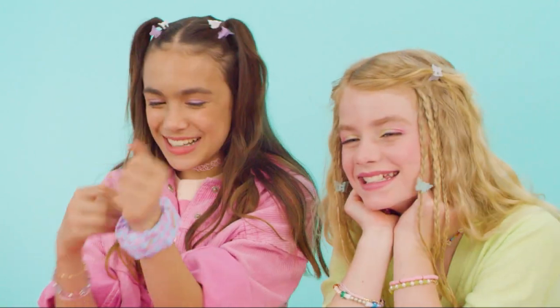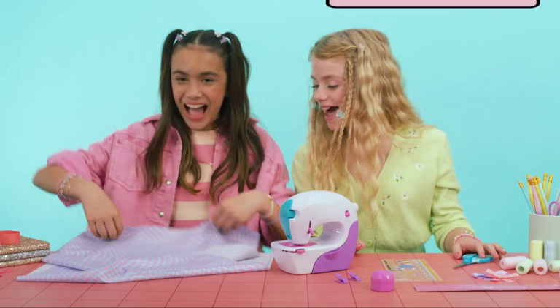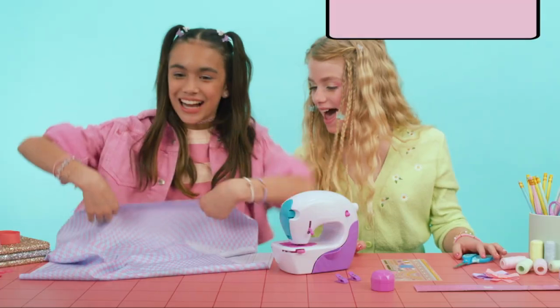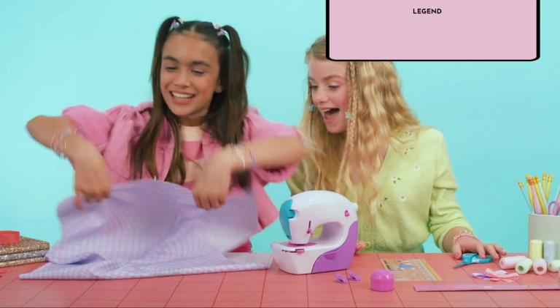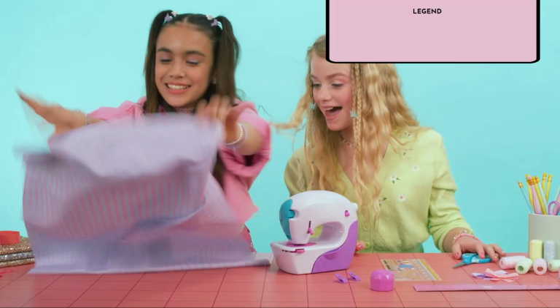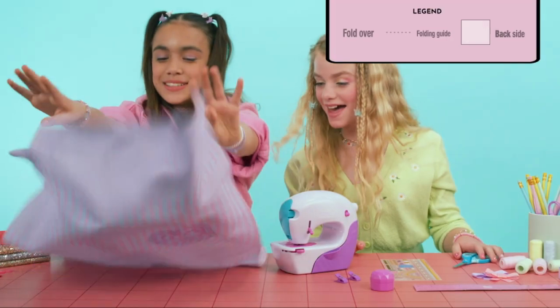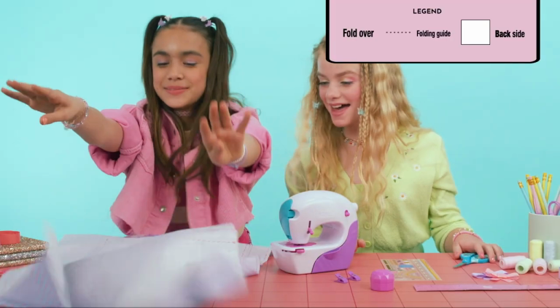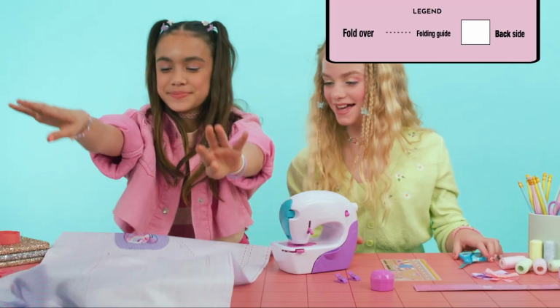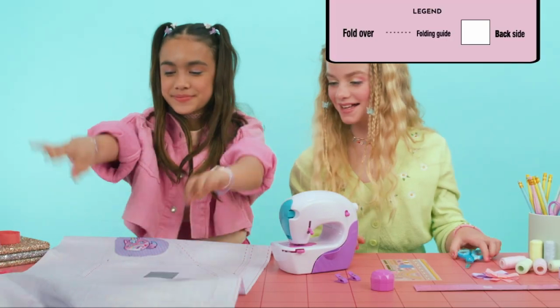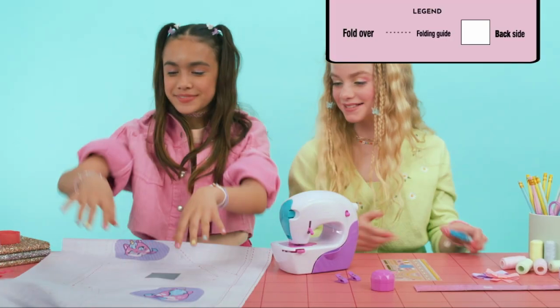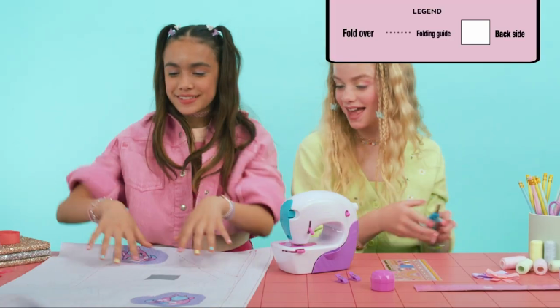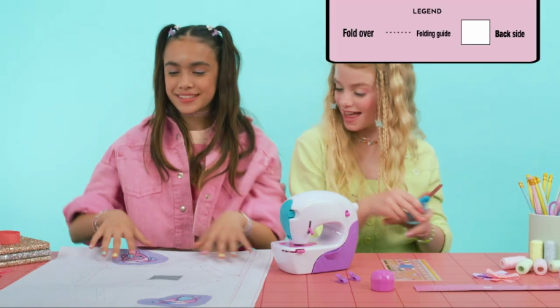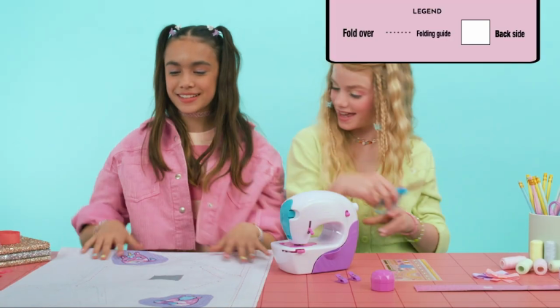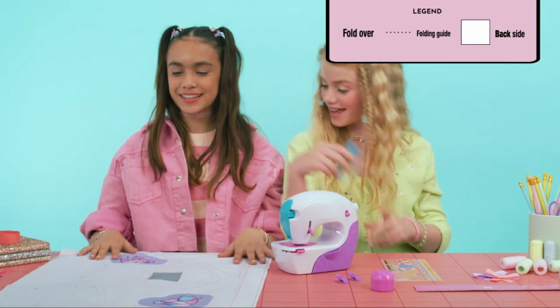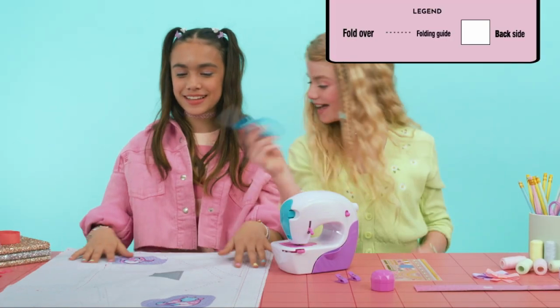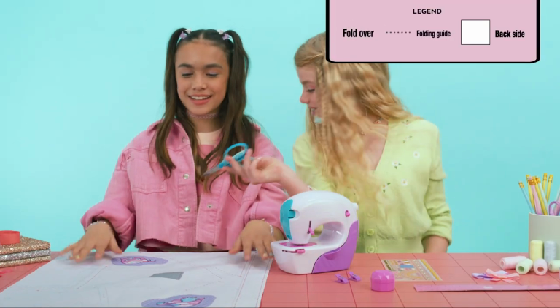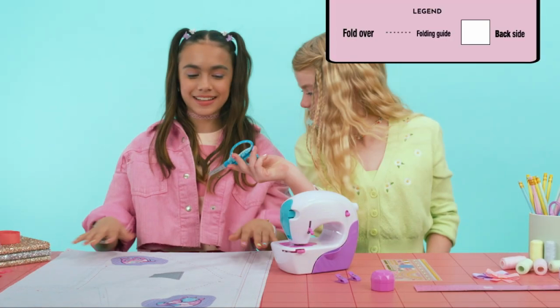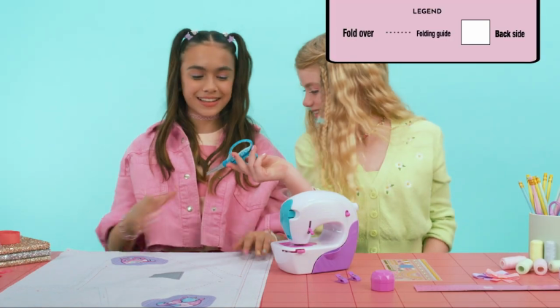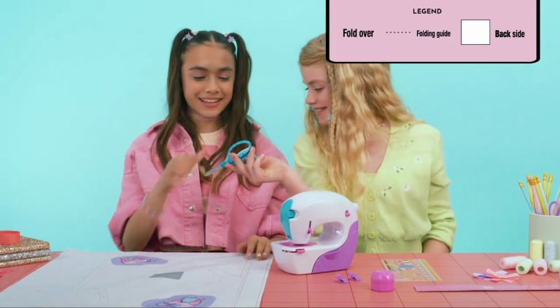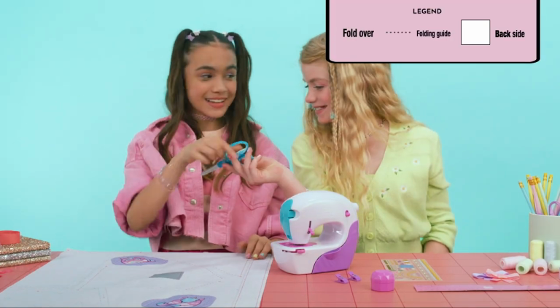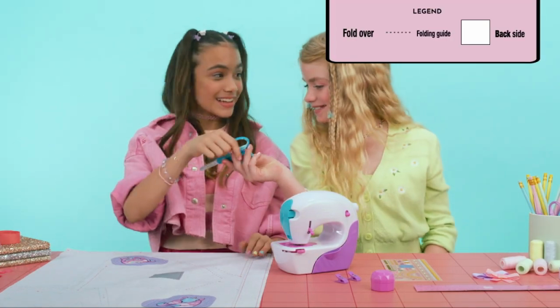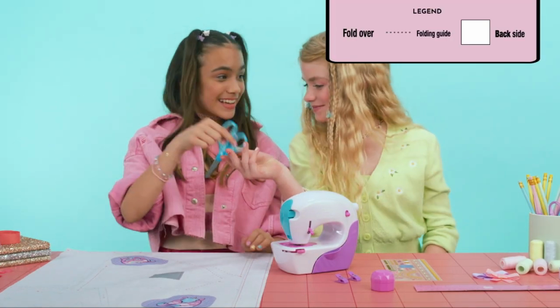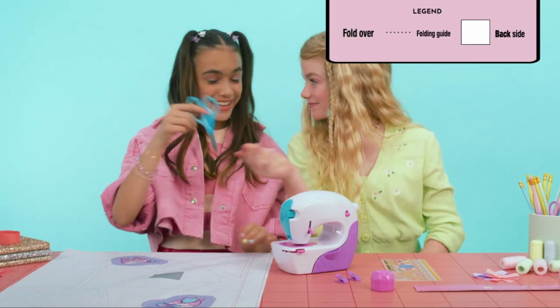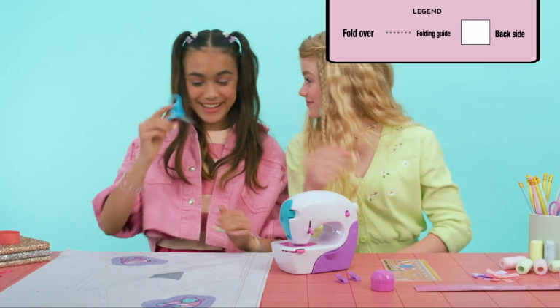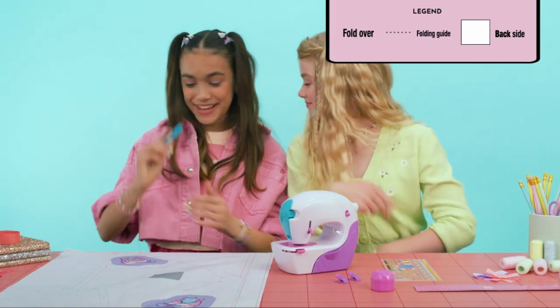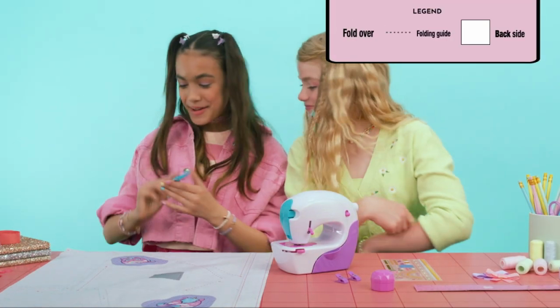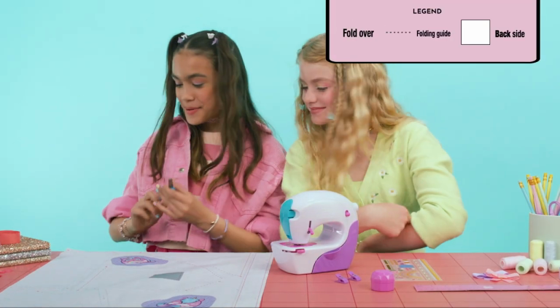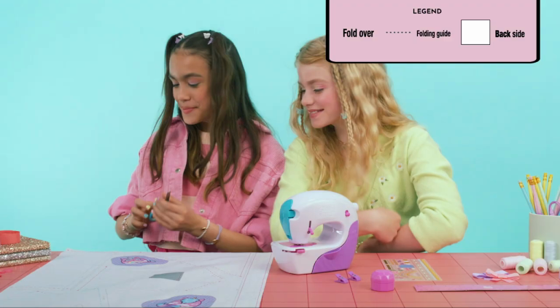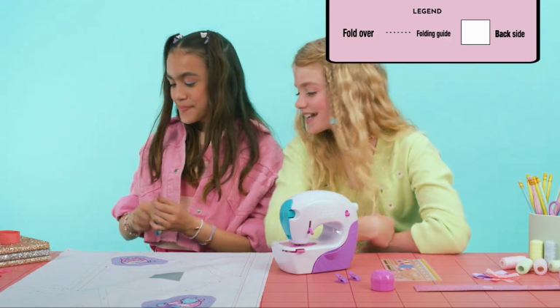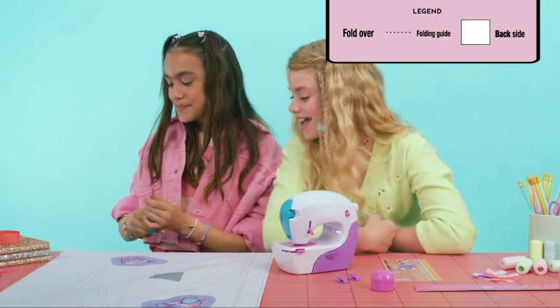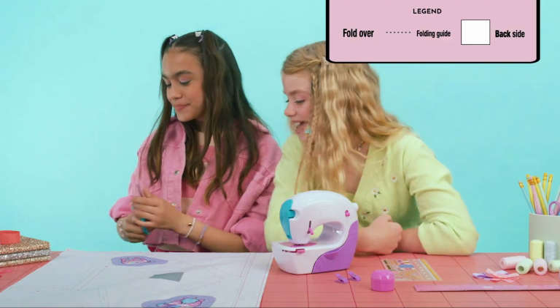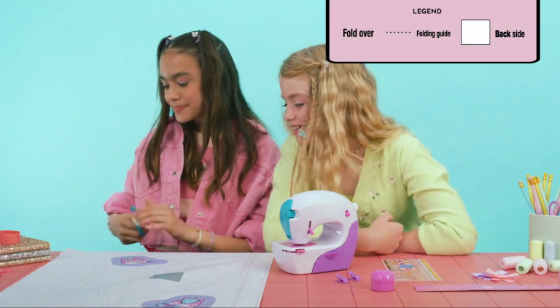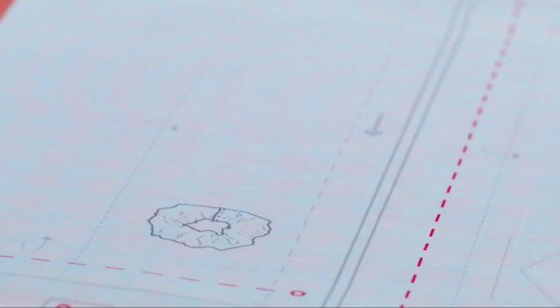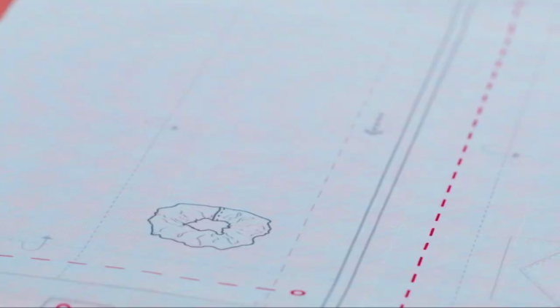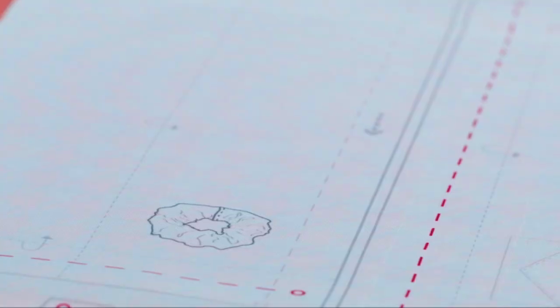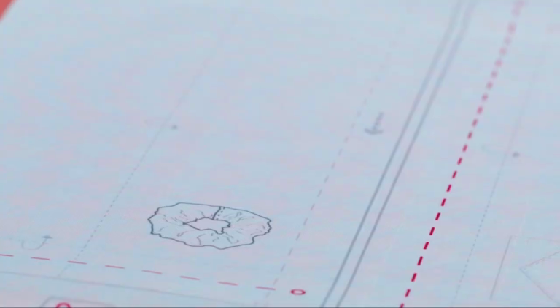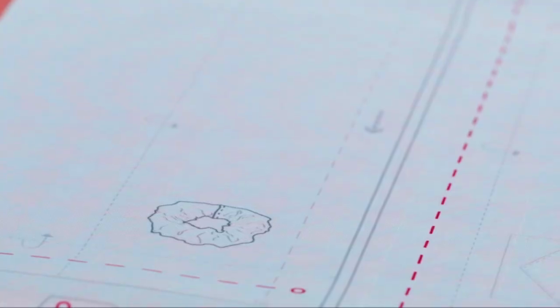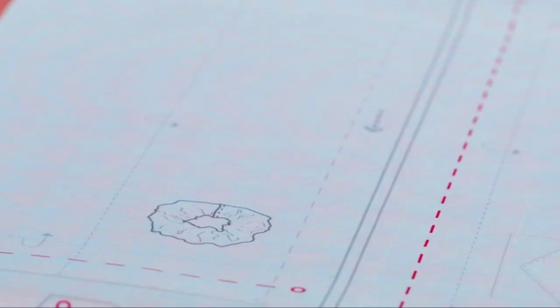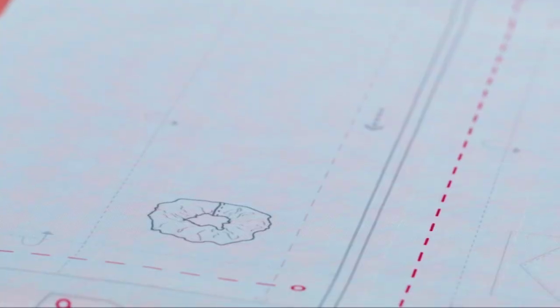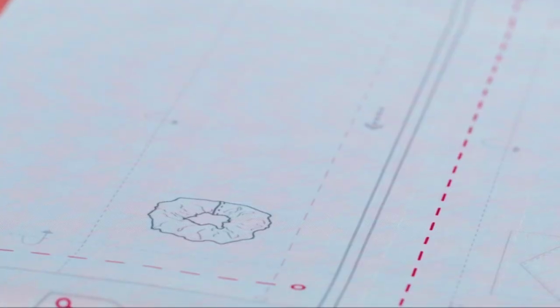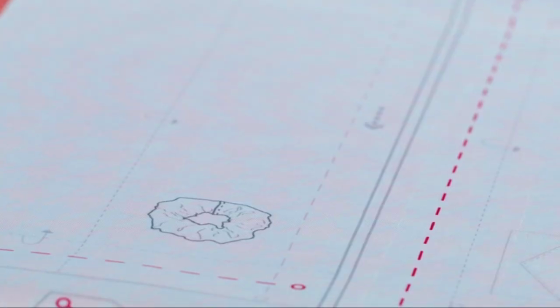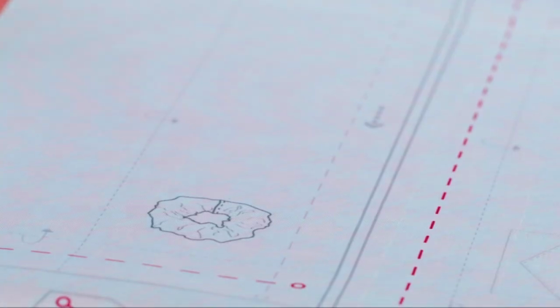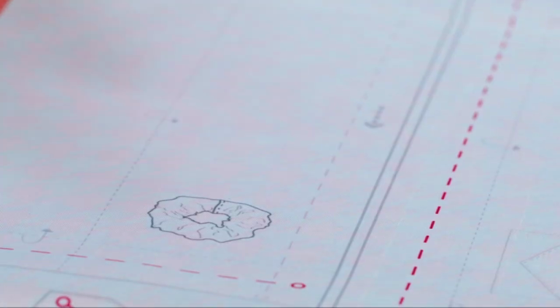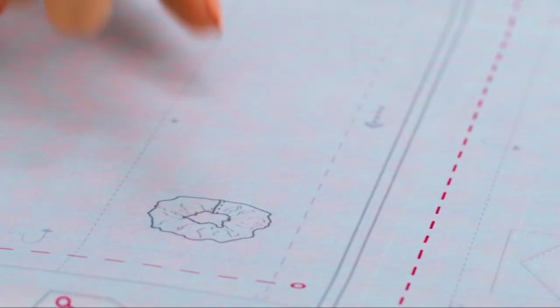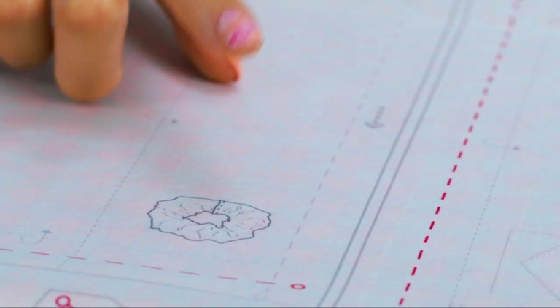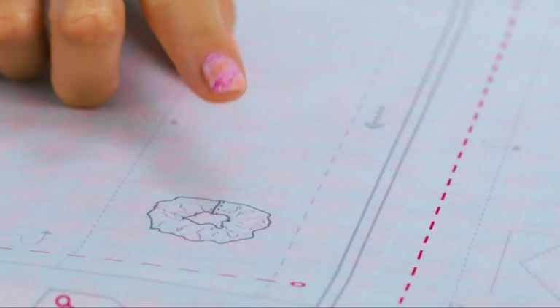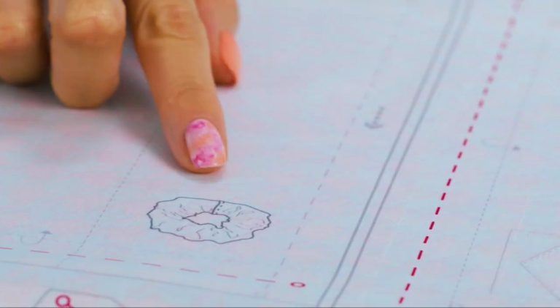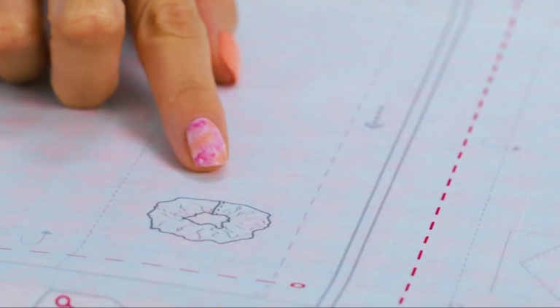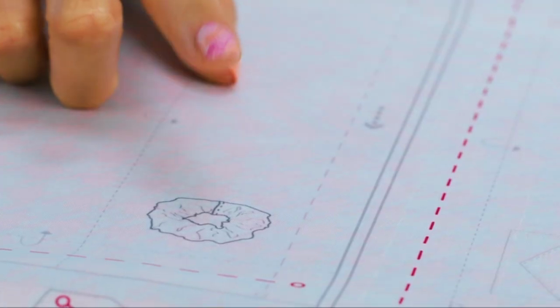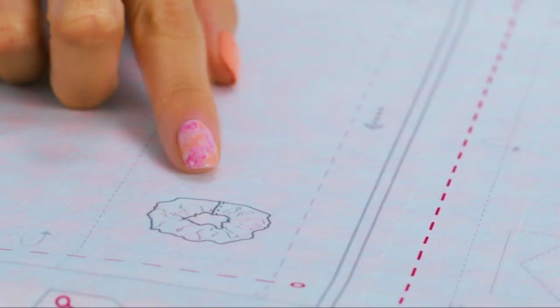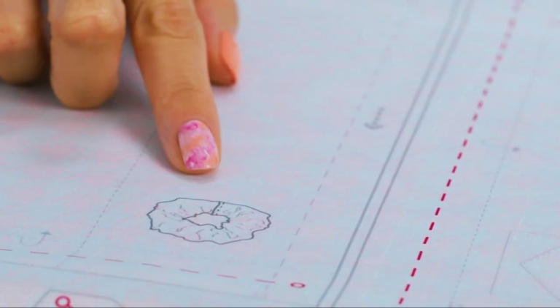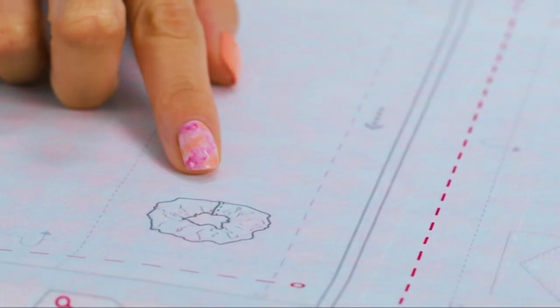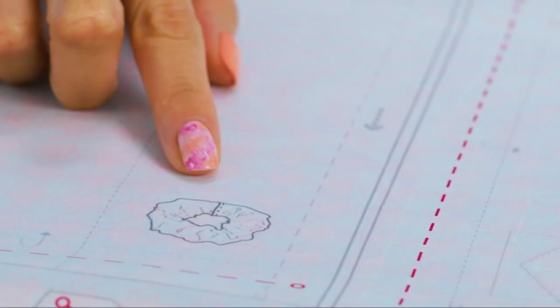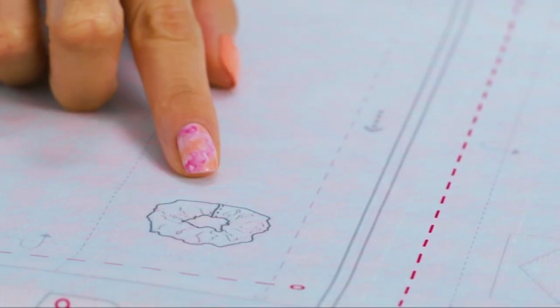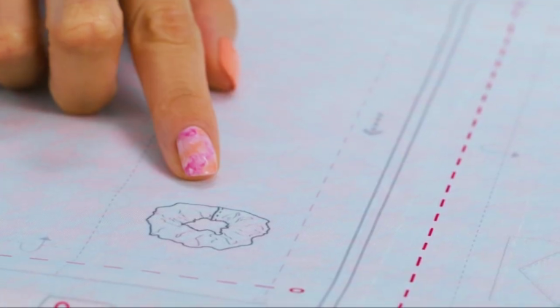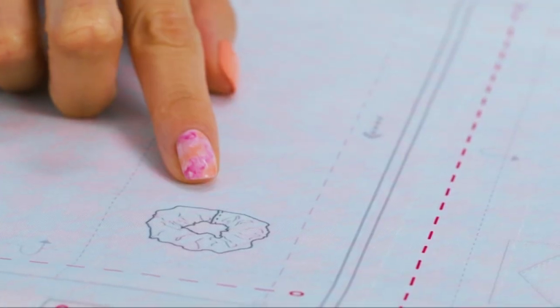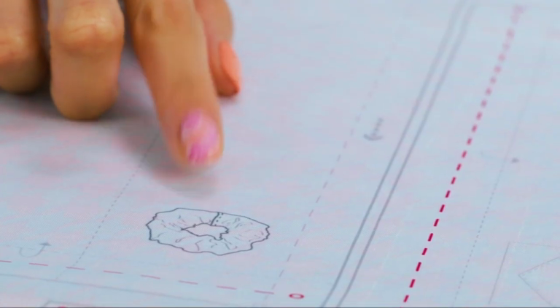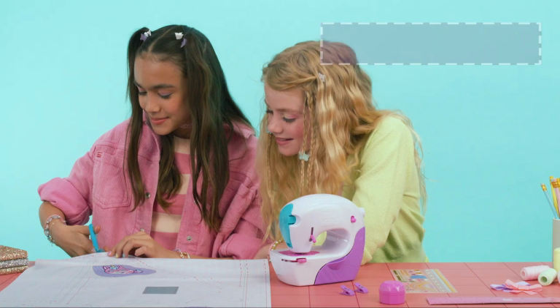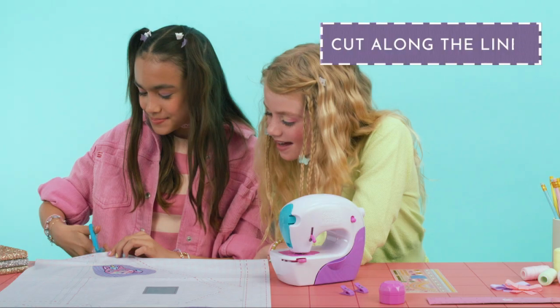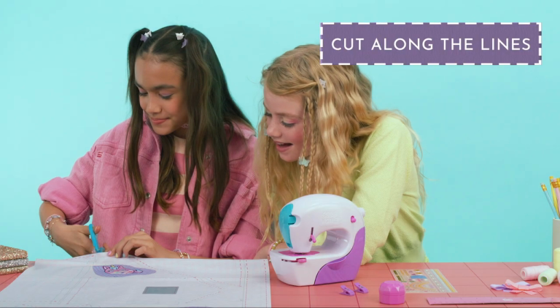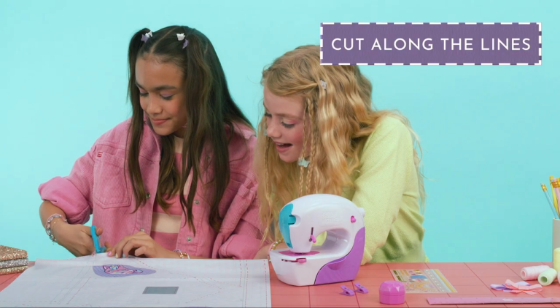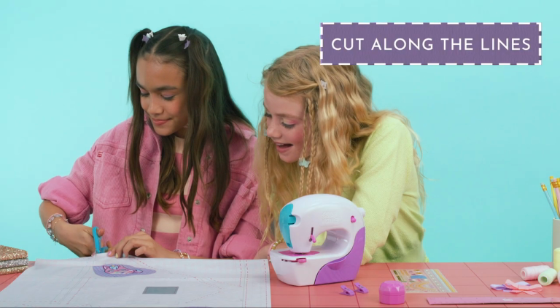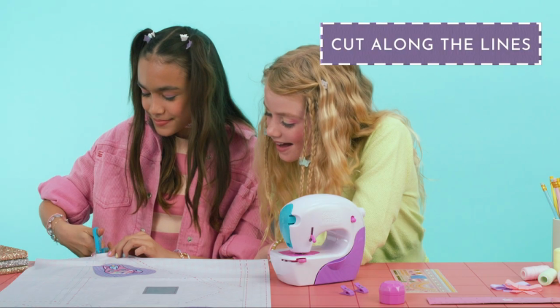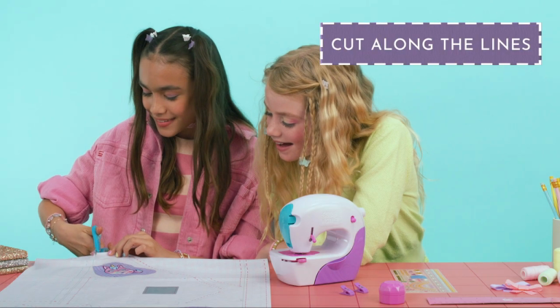Spread the fabric sheet upside down on the table. Find the scrunchie outline and cut.